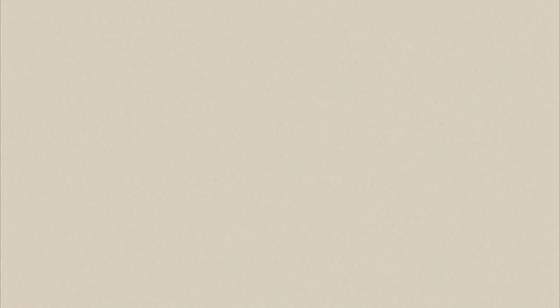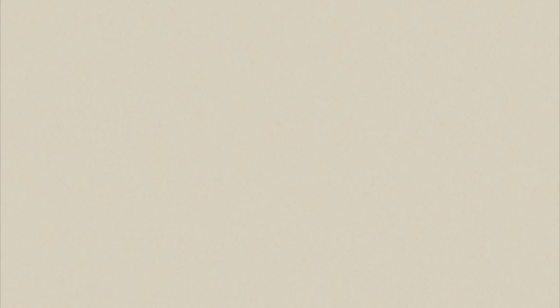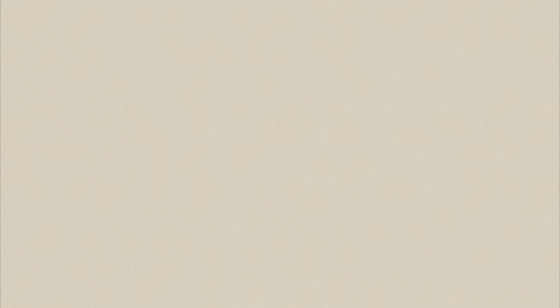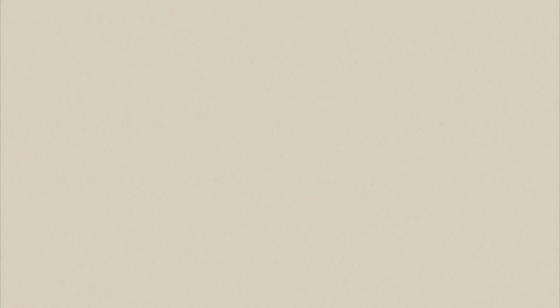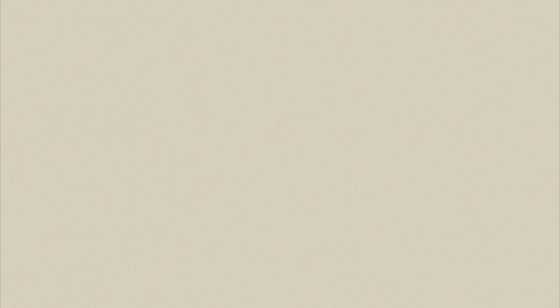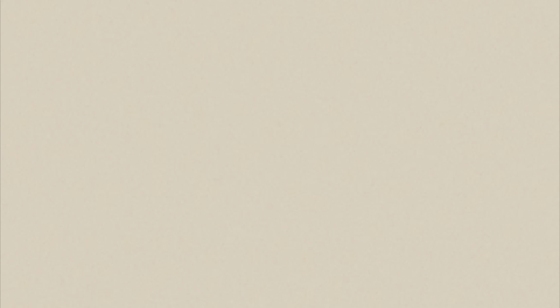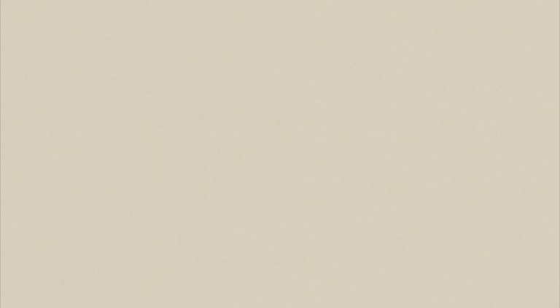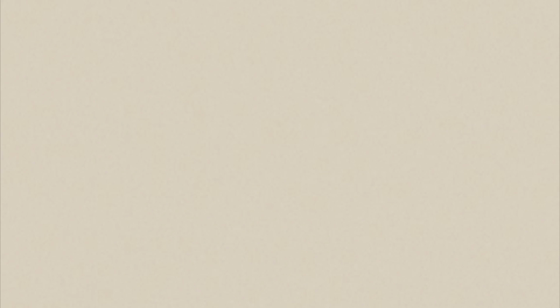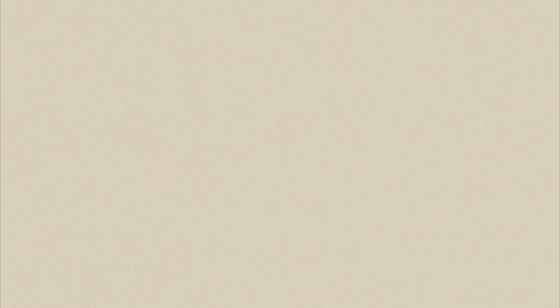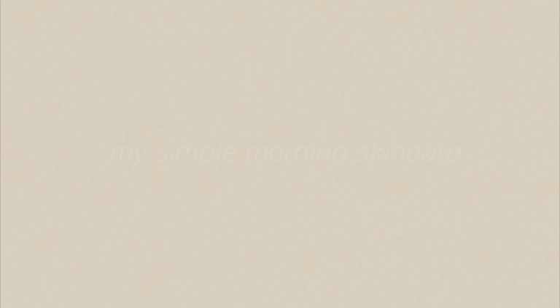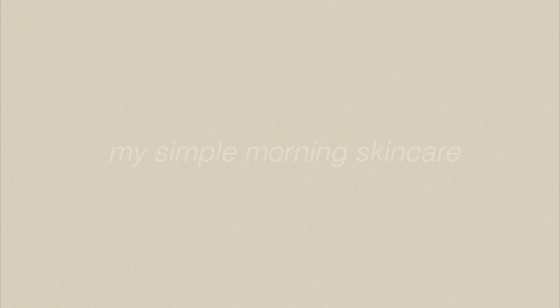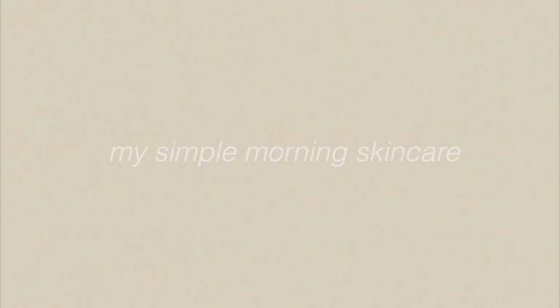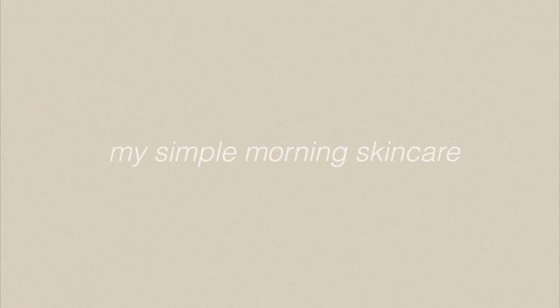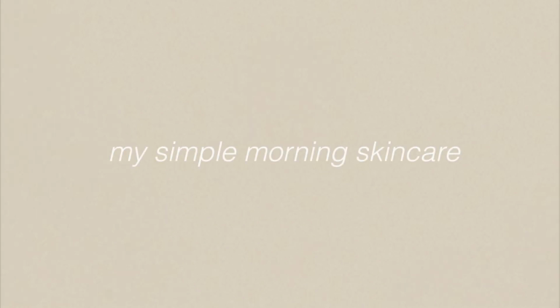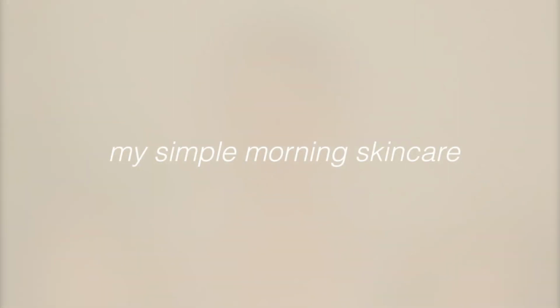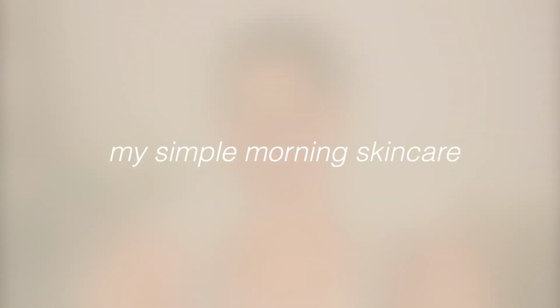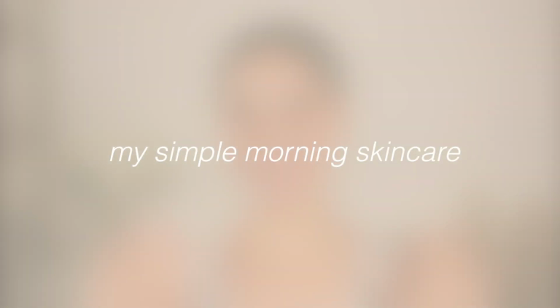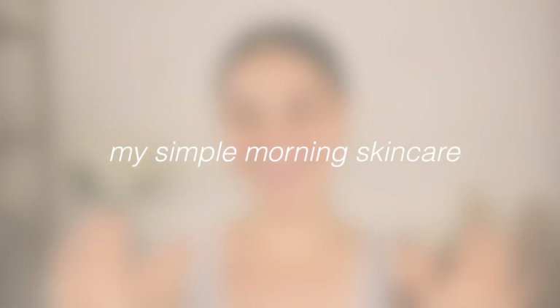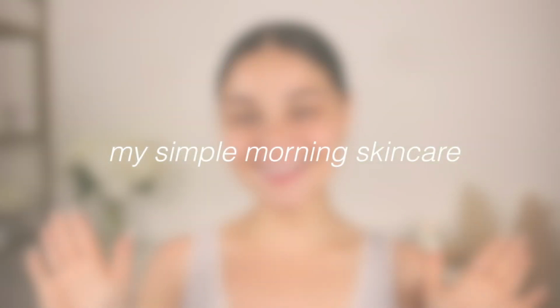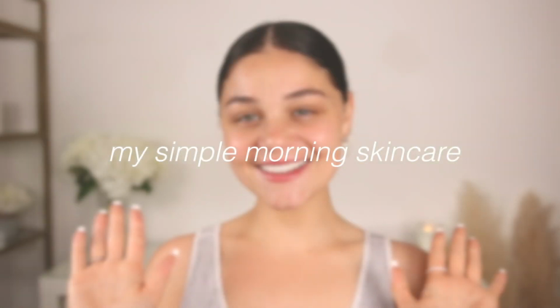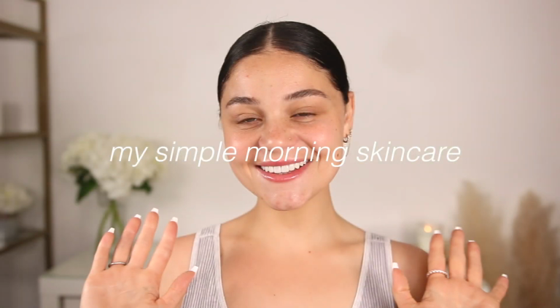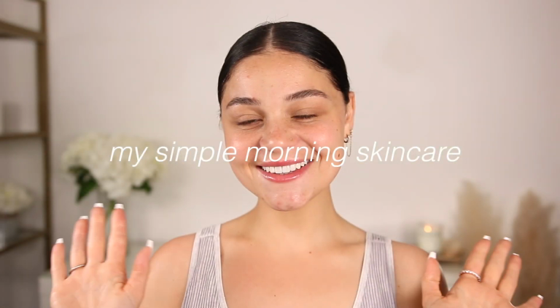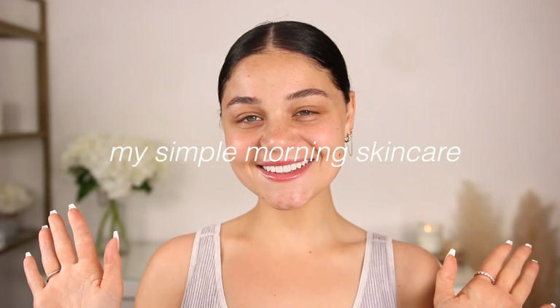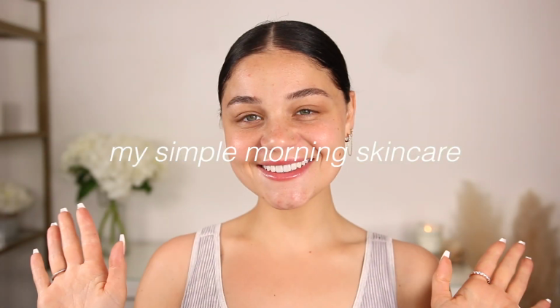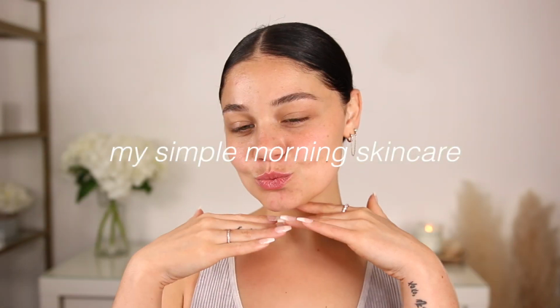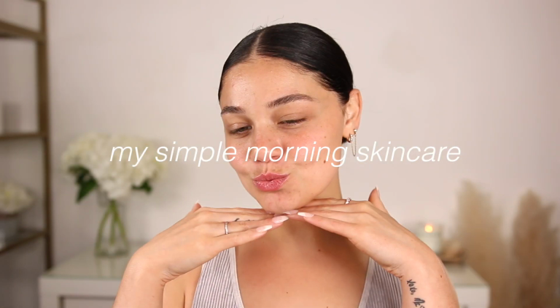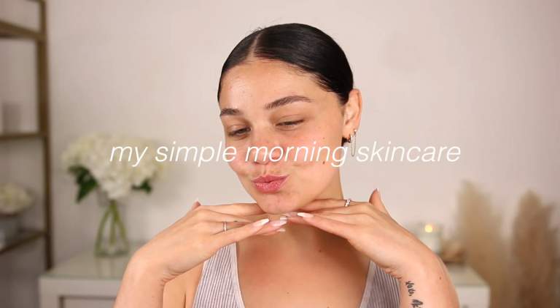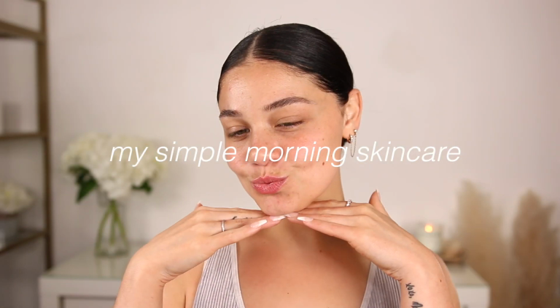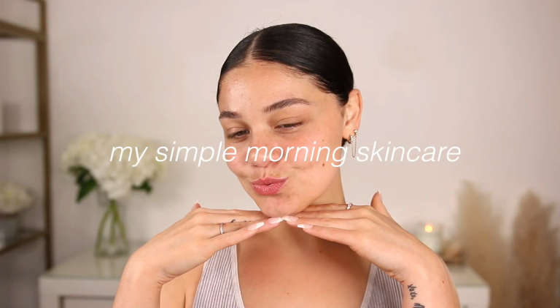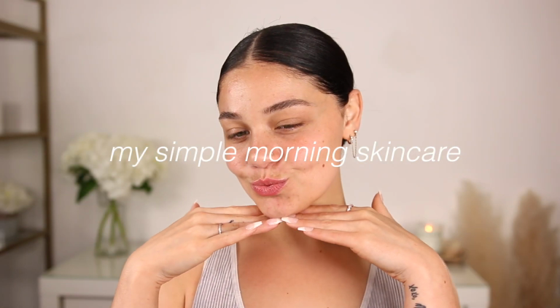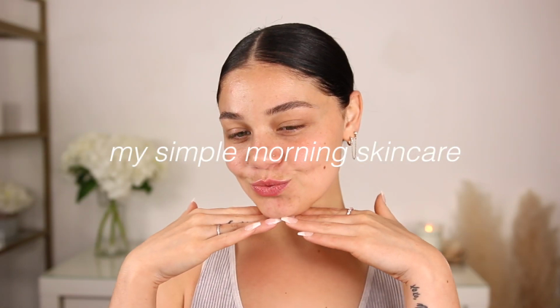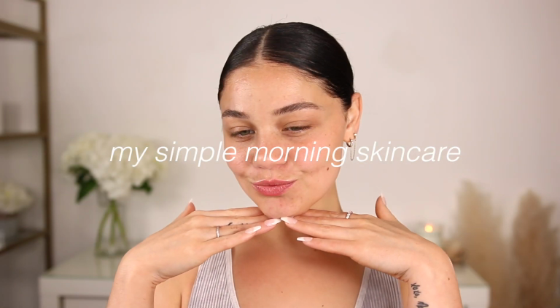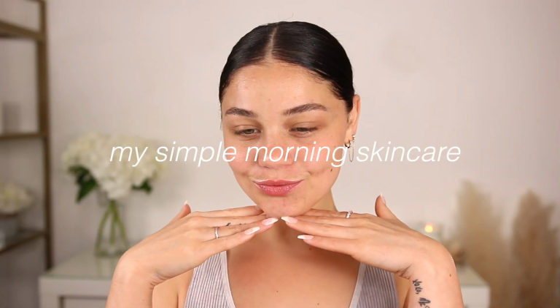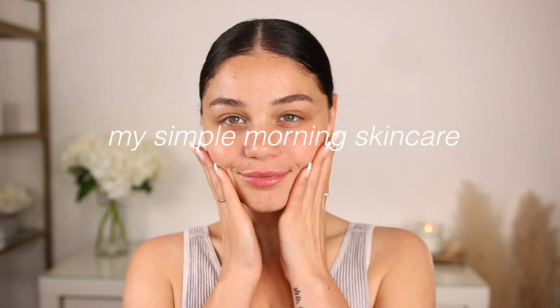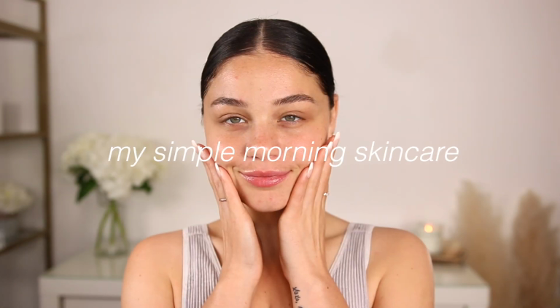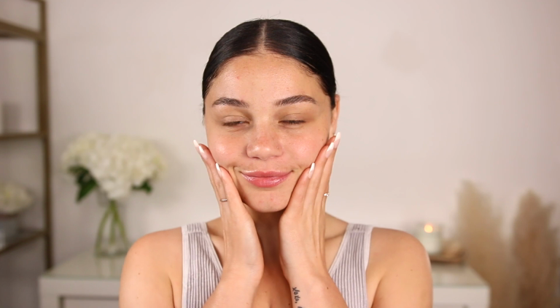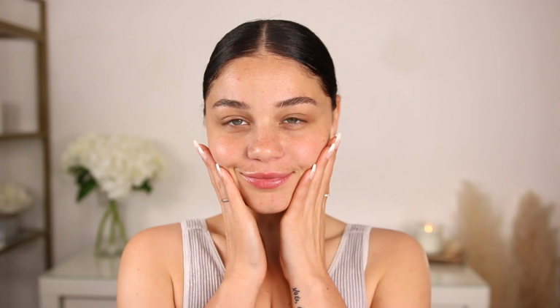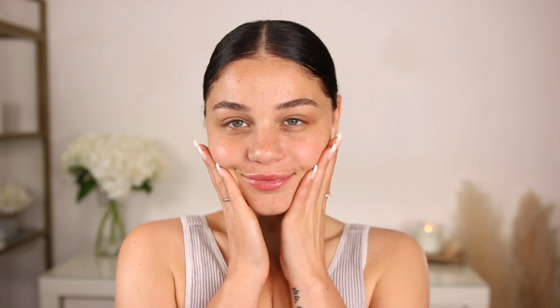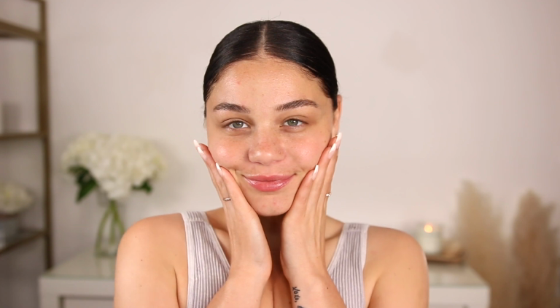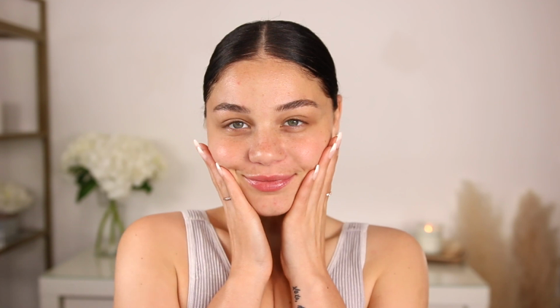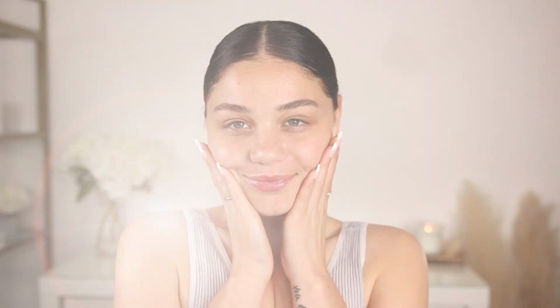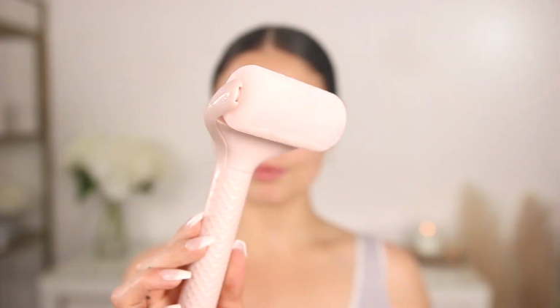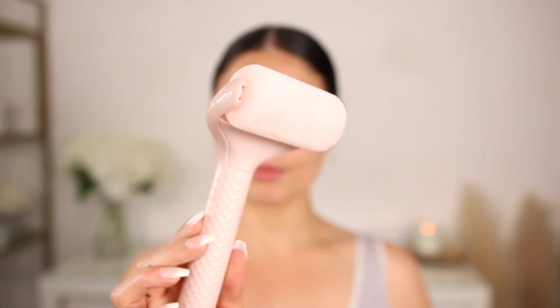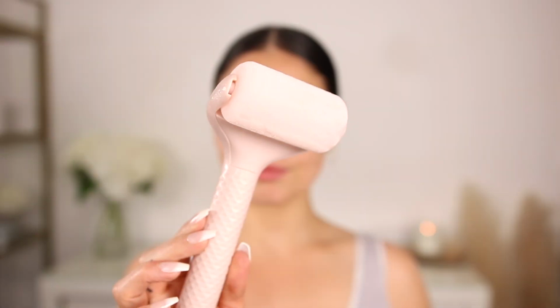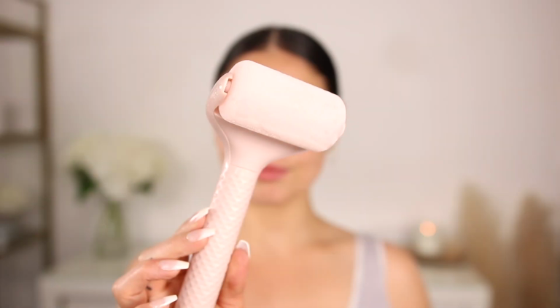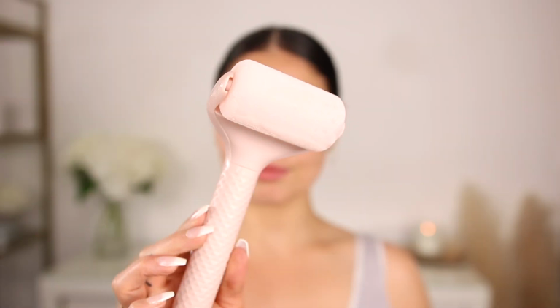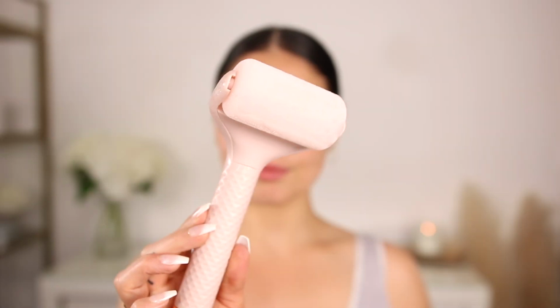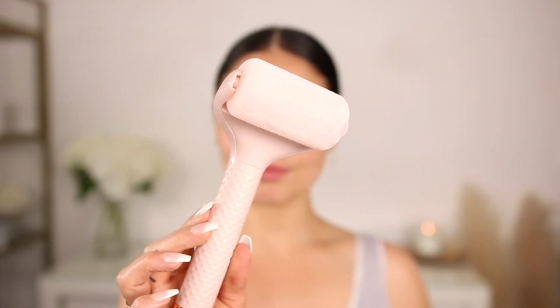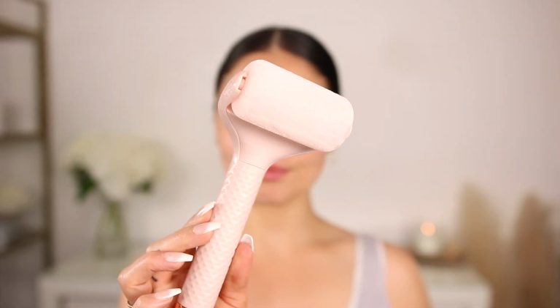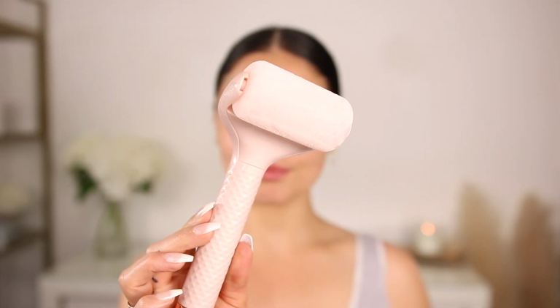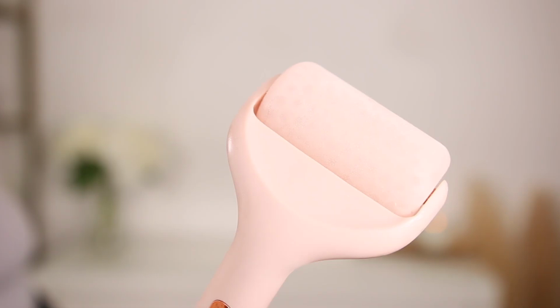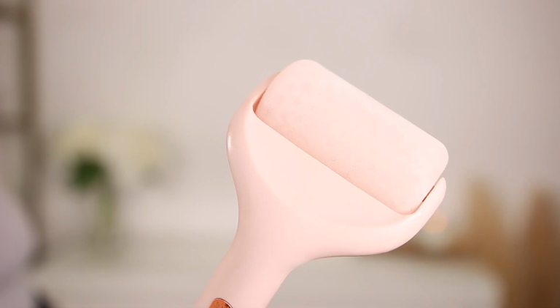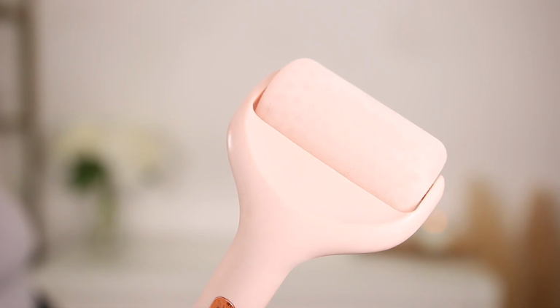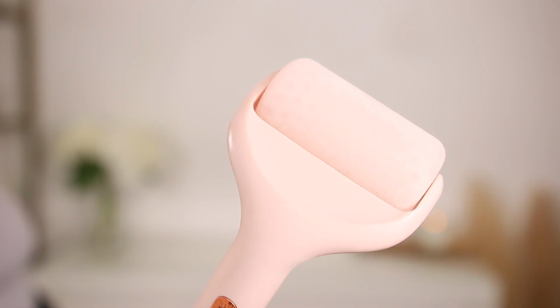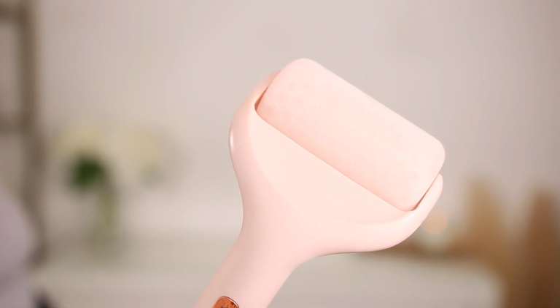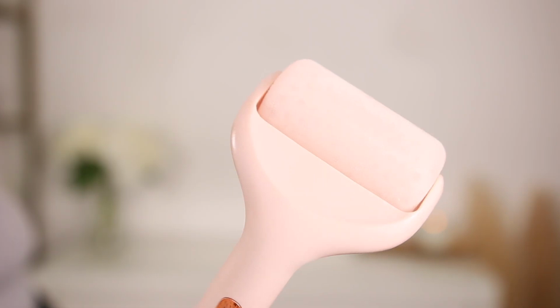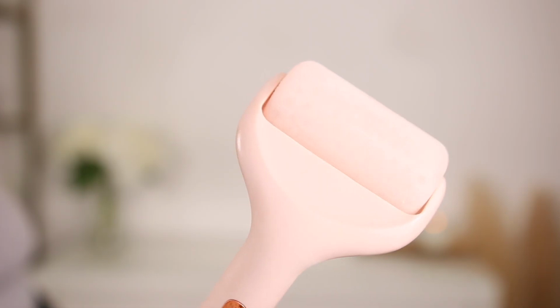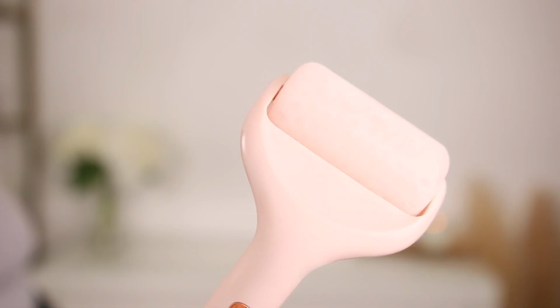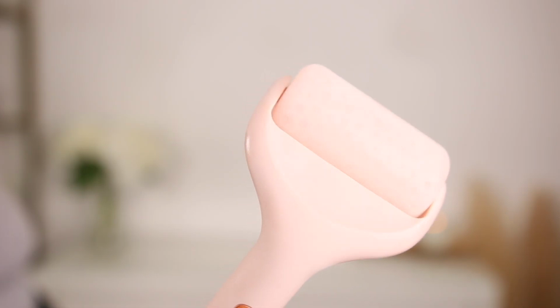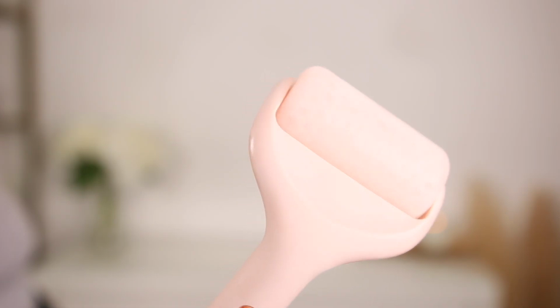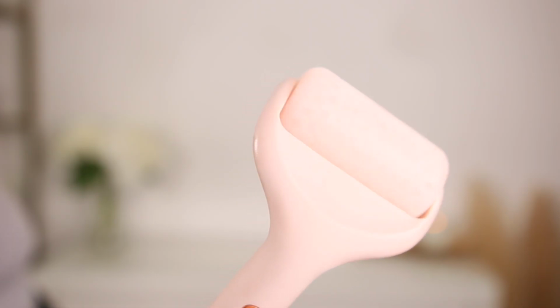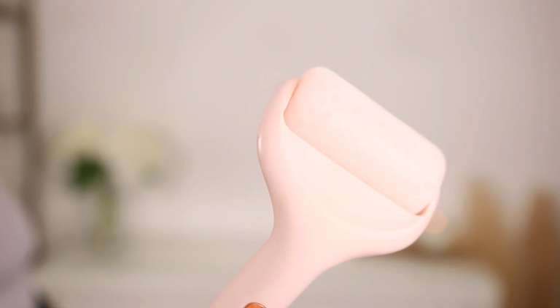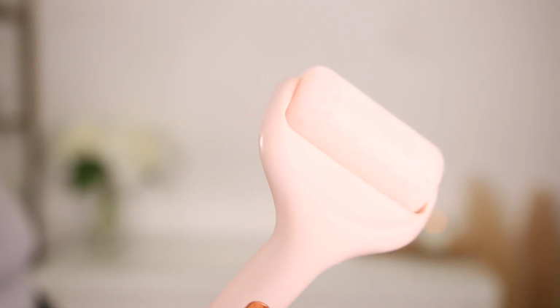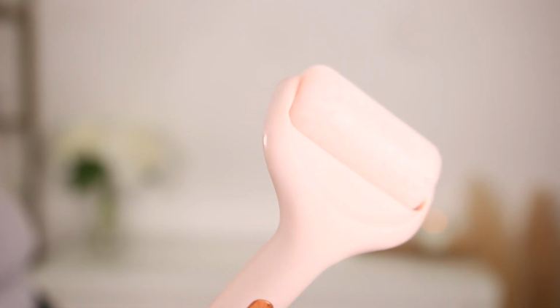Hey guys, today I'm going to be sharing my current morning skincare routine. This is so simple, just the products that work for me and perfect for glowing skin.